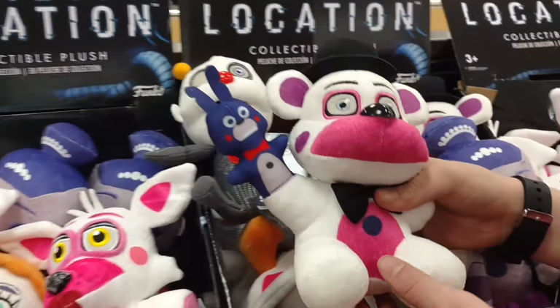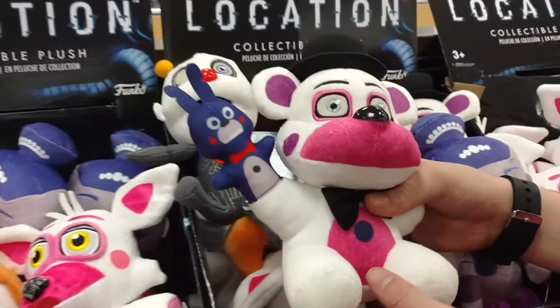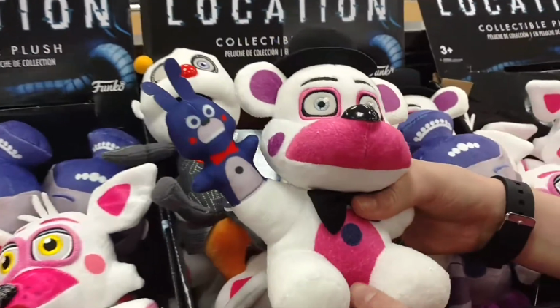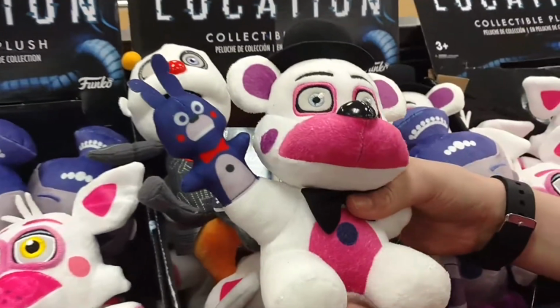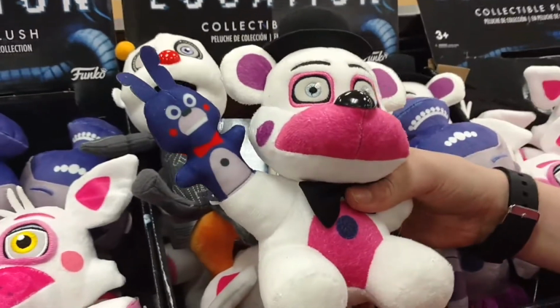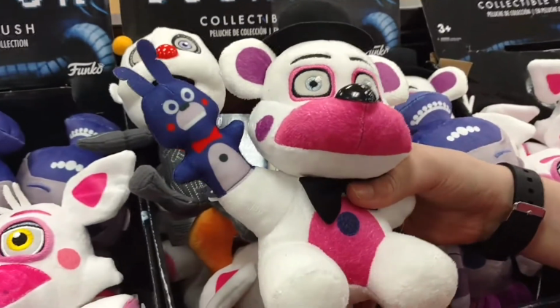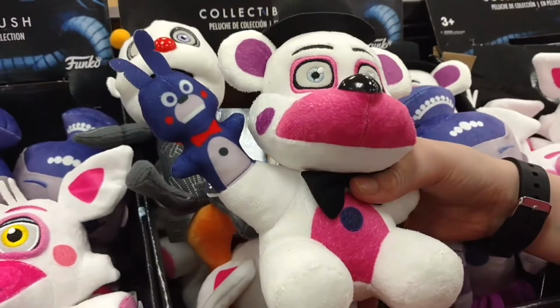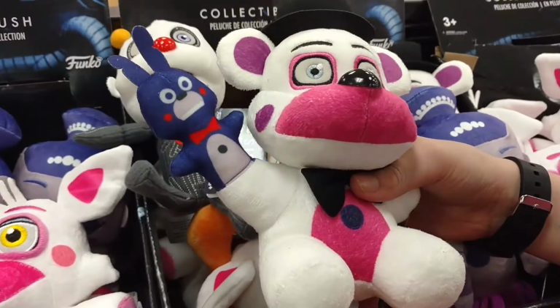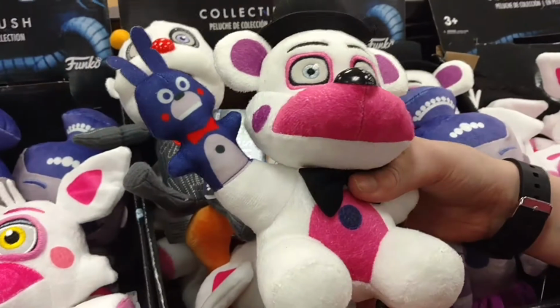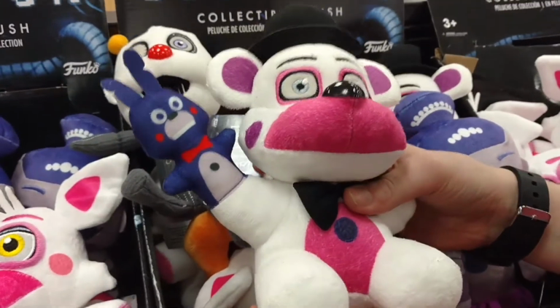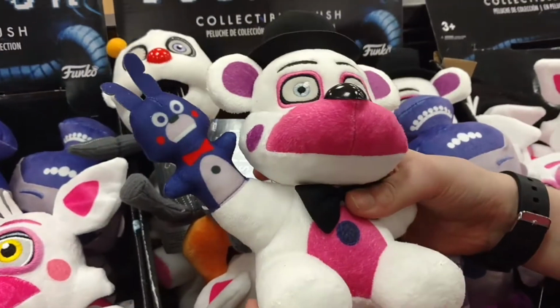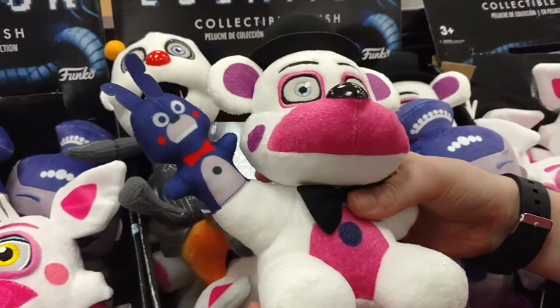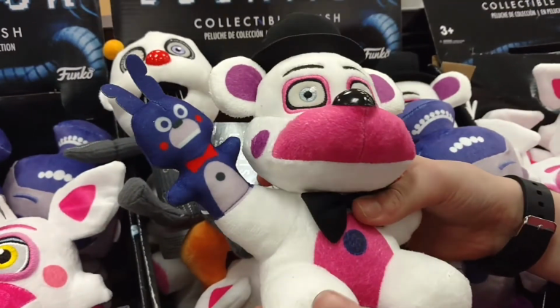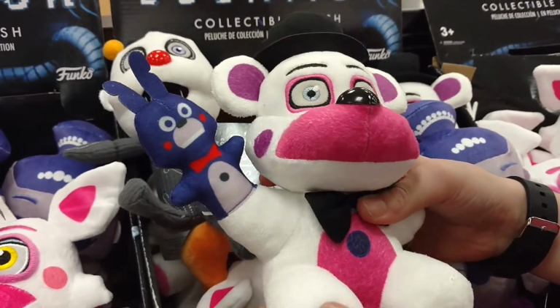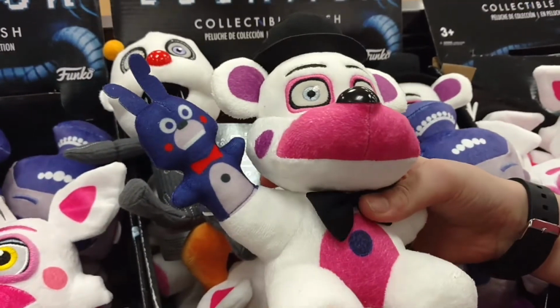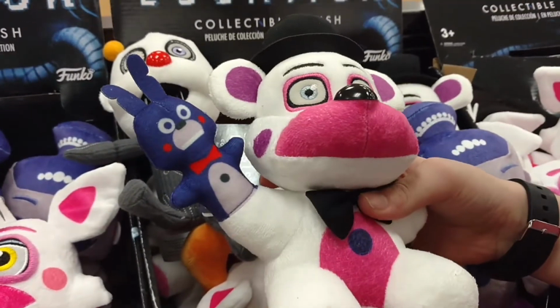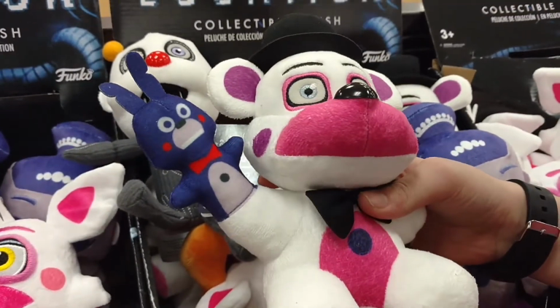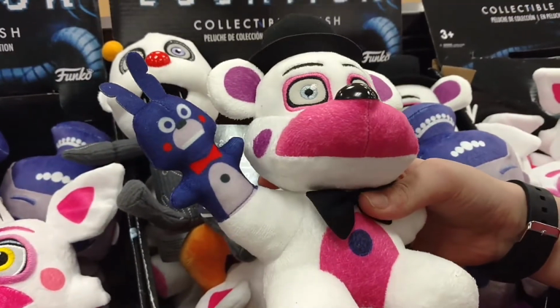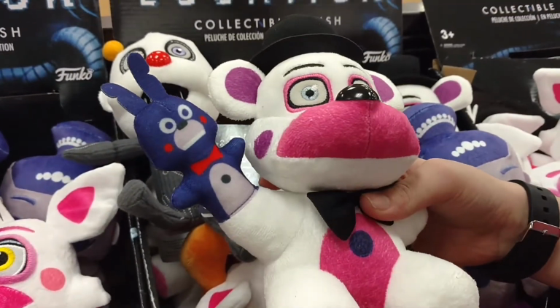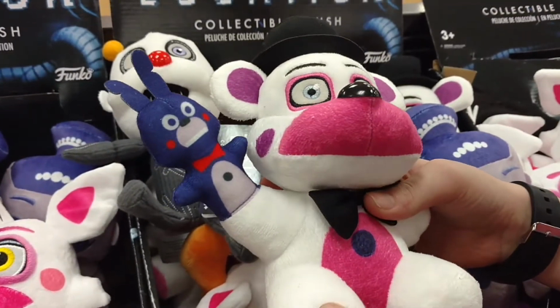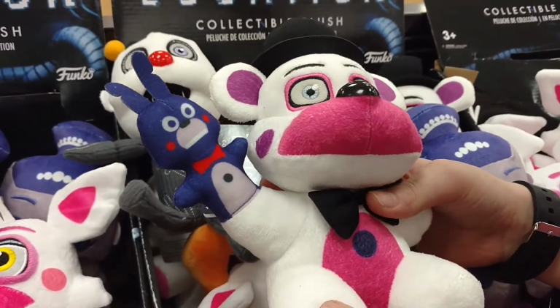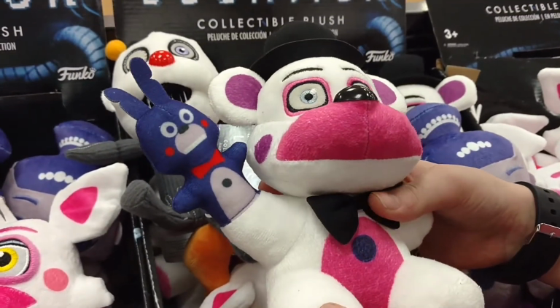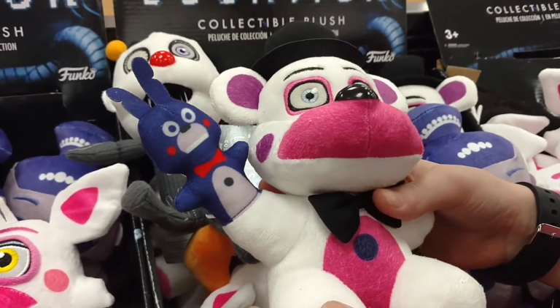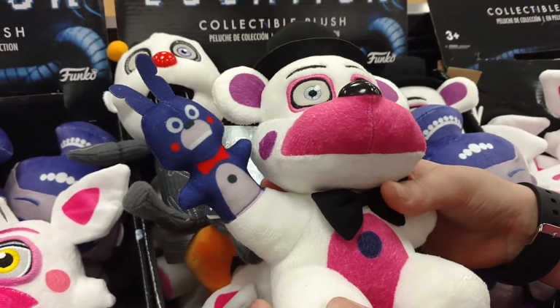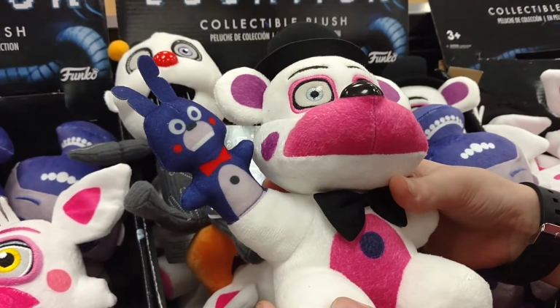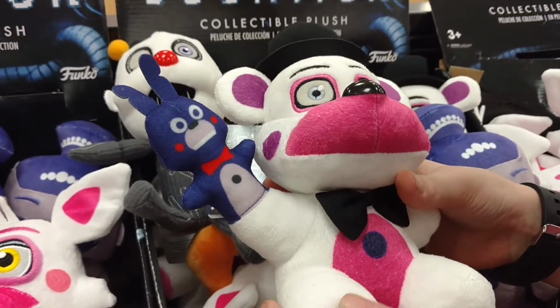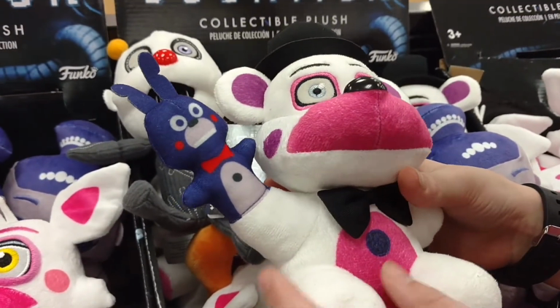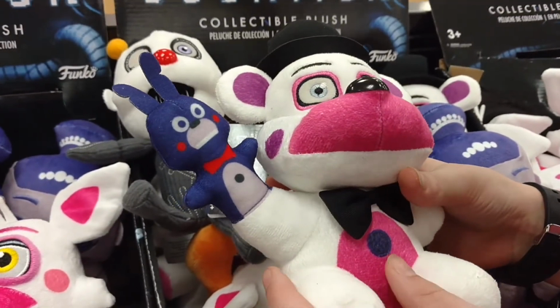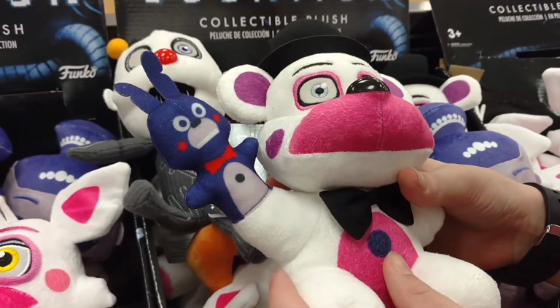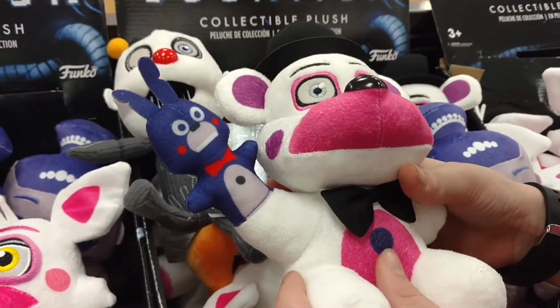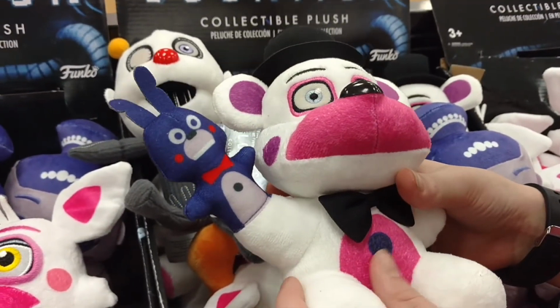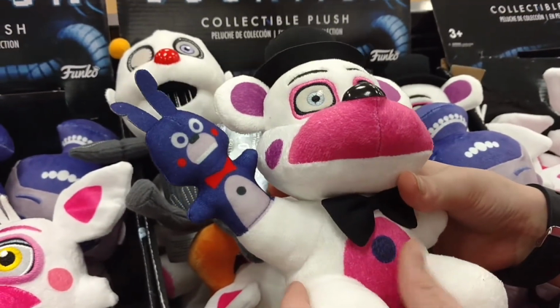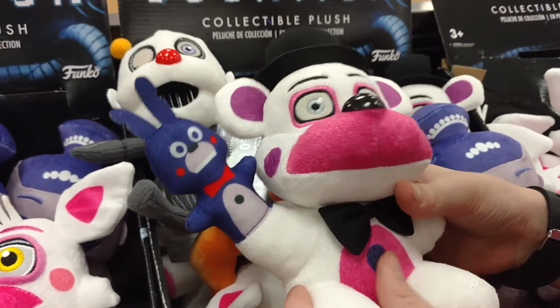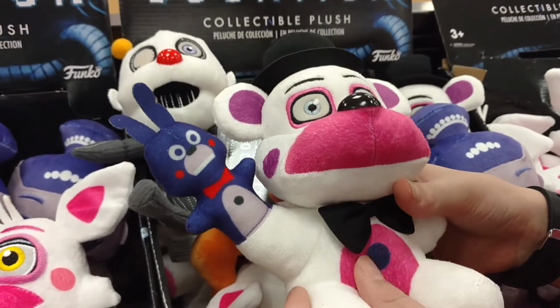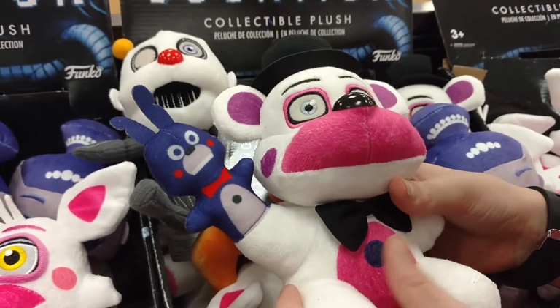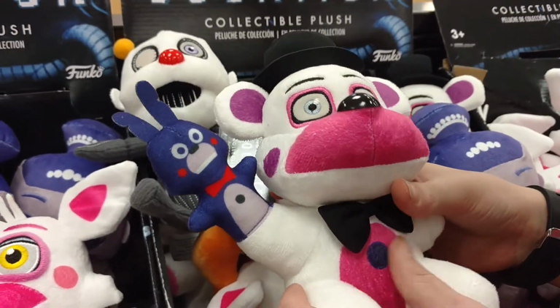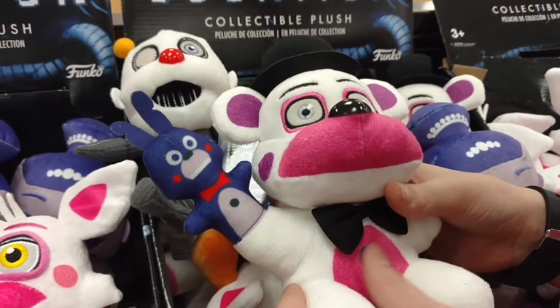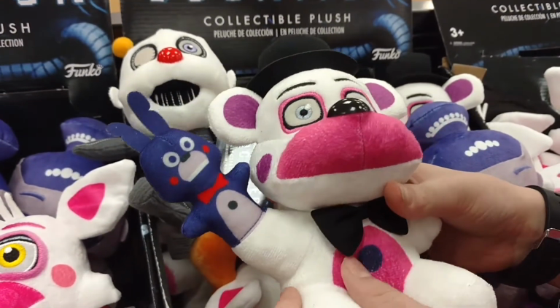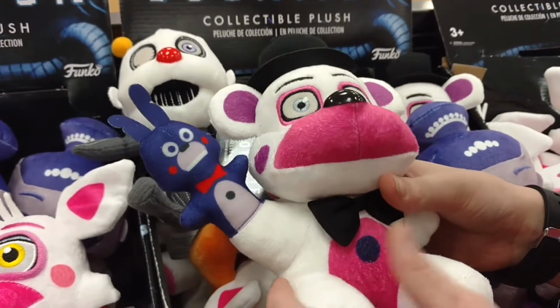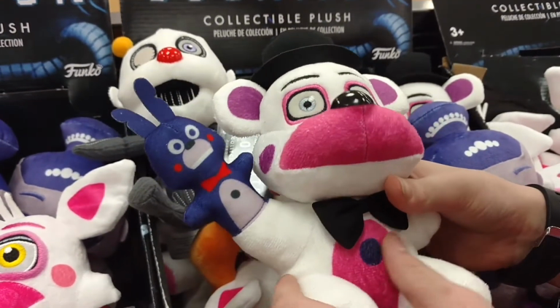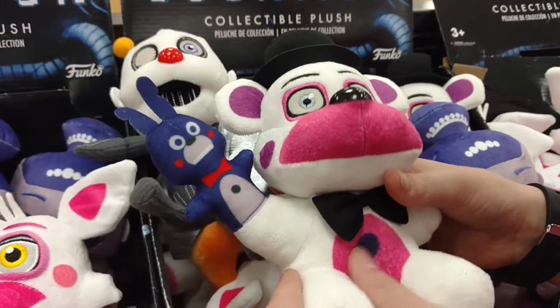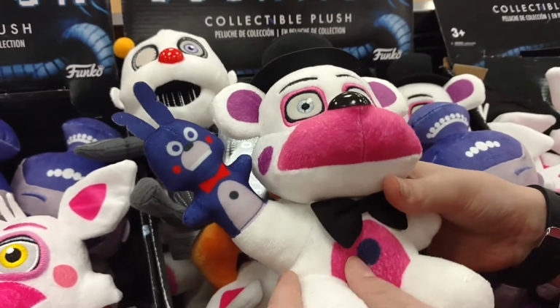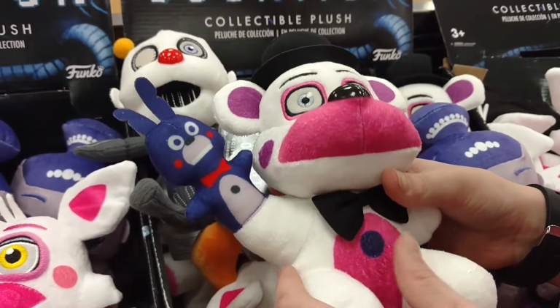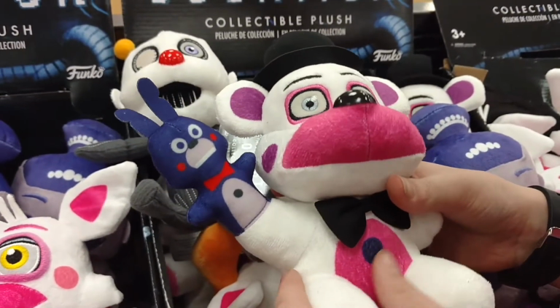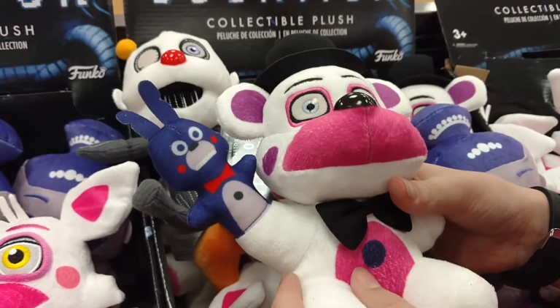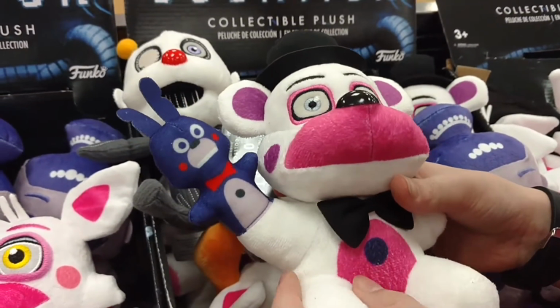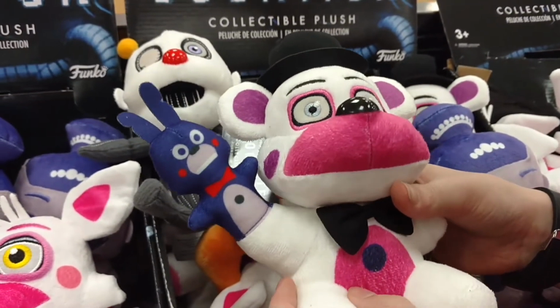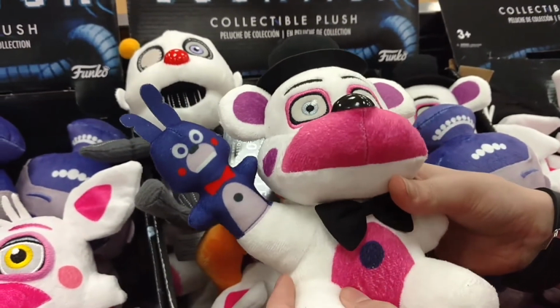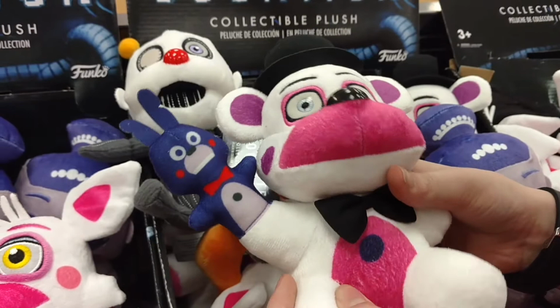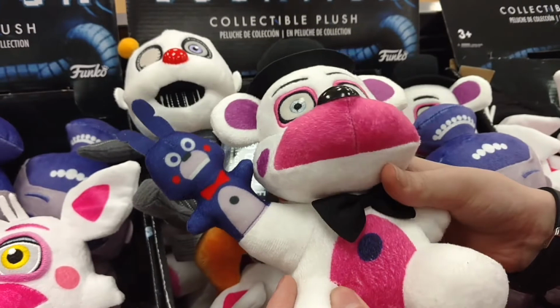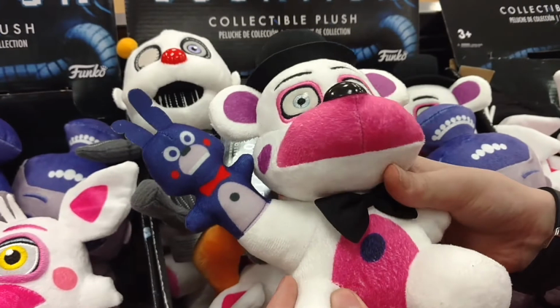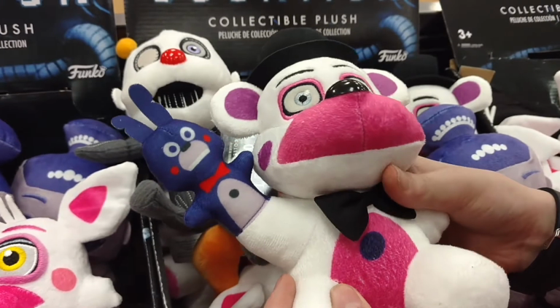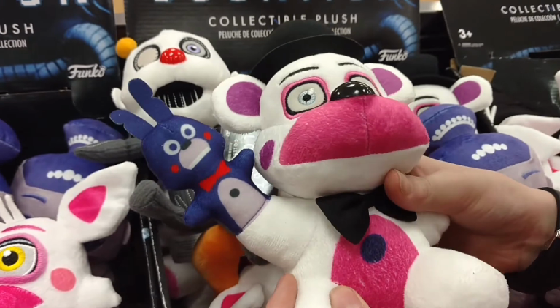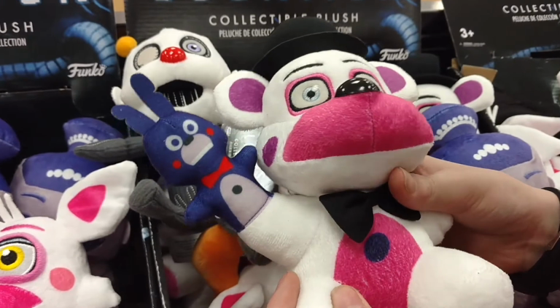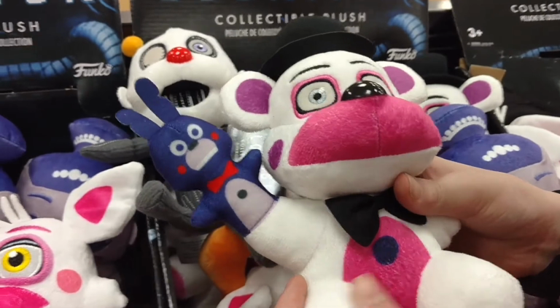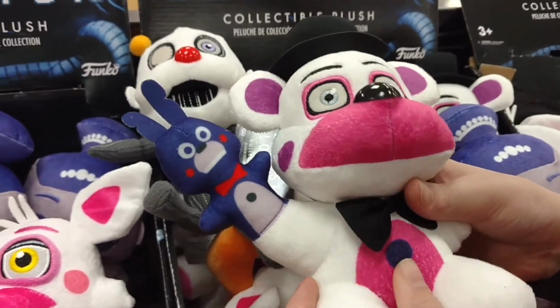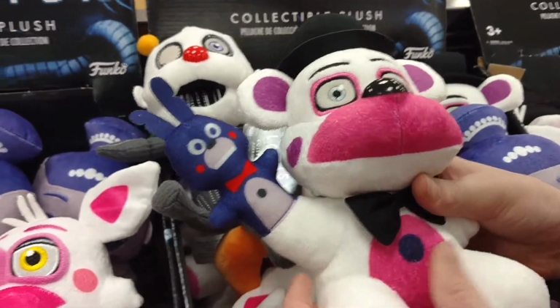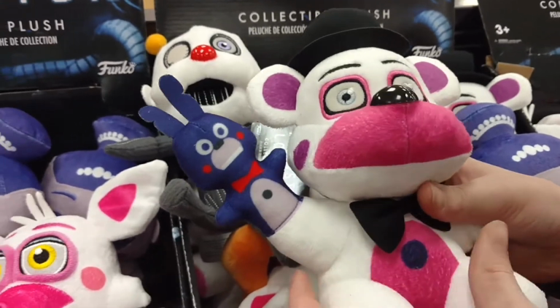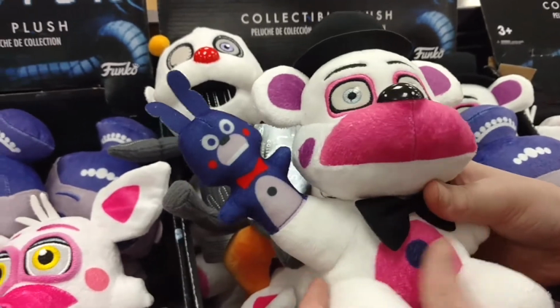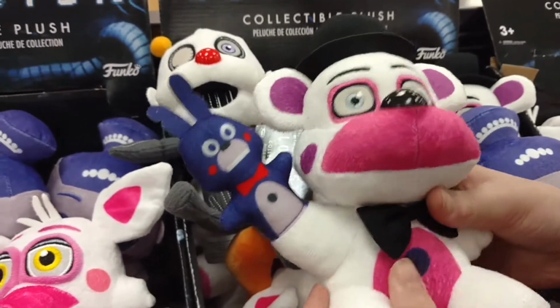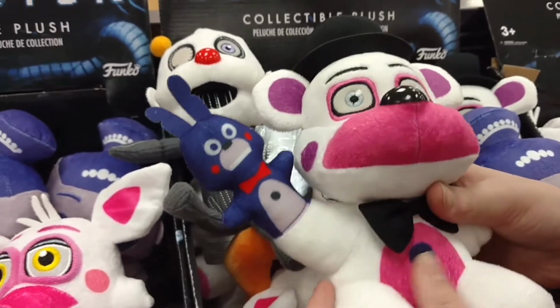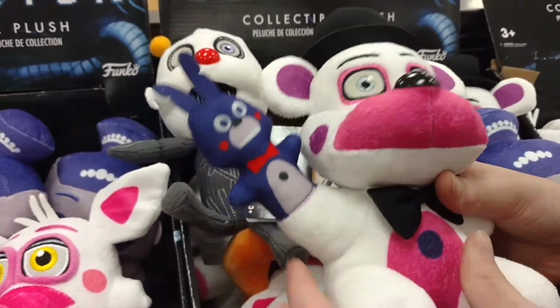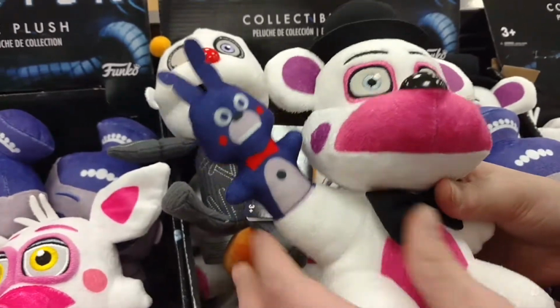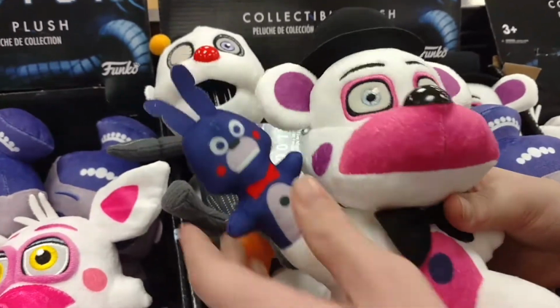We have Funtime Freddy. These ones don't look as good as the last ones, because you can see the white through this.